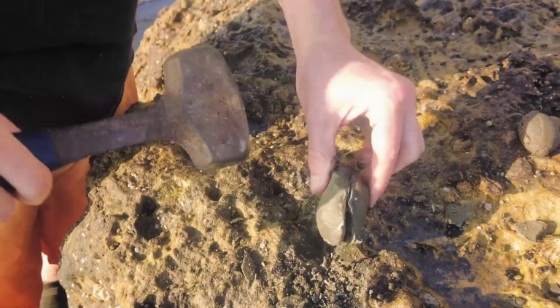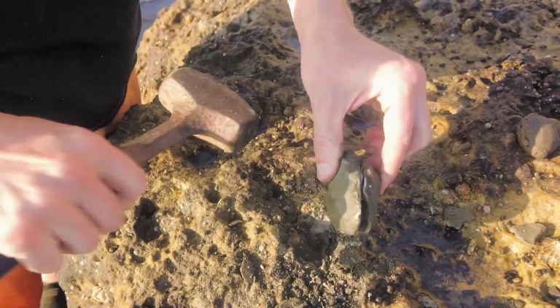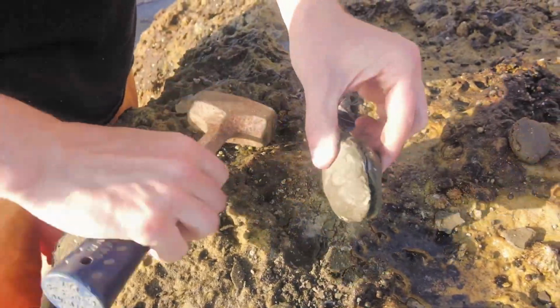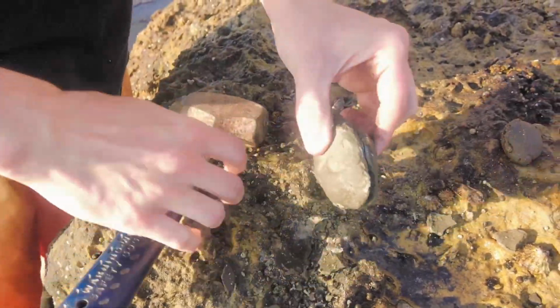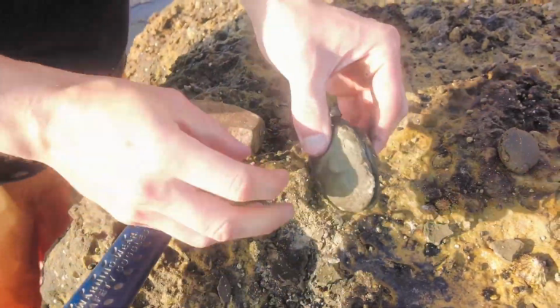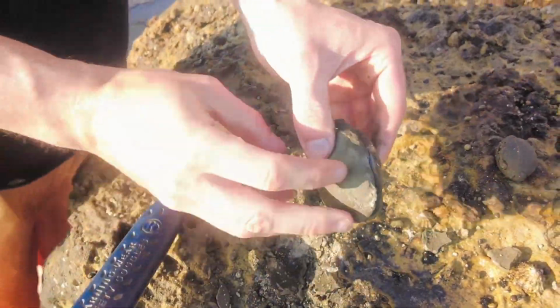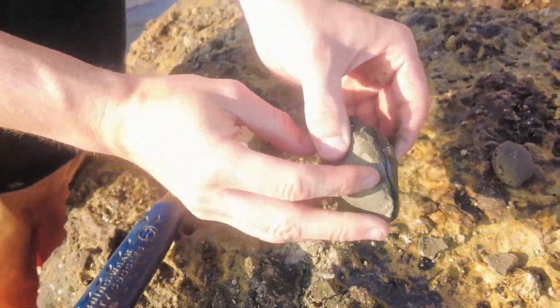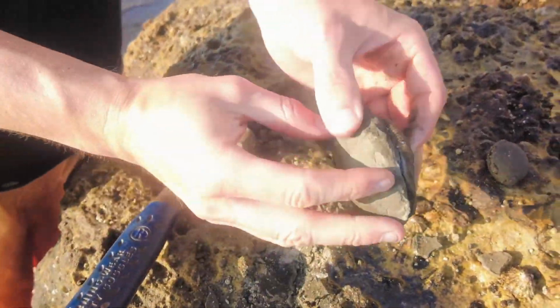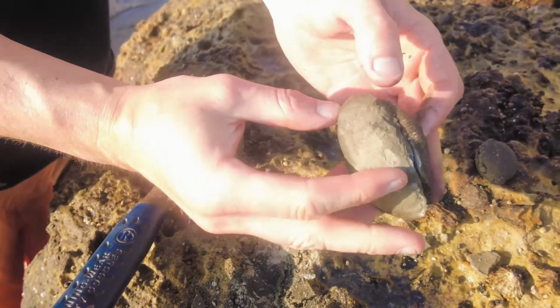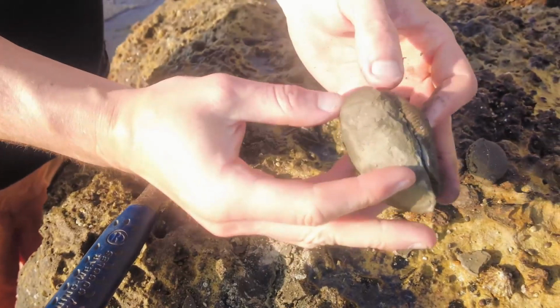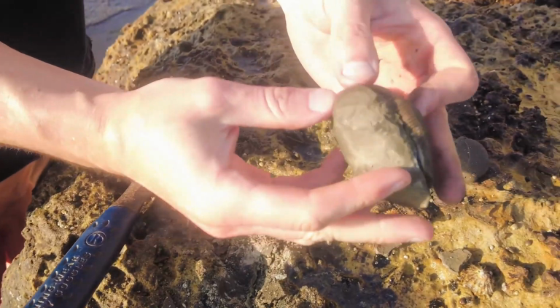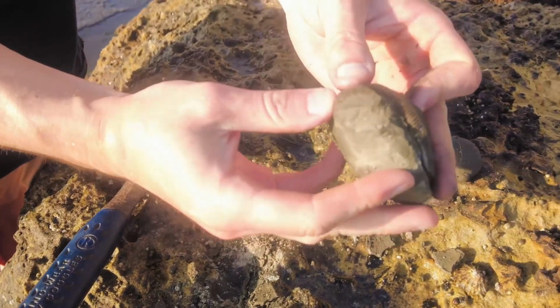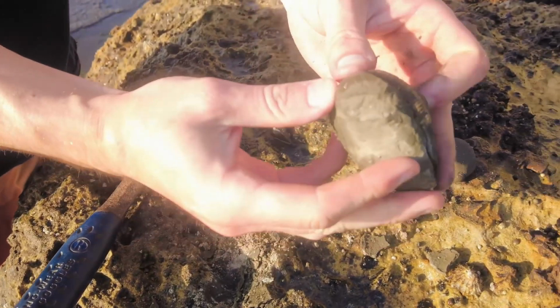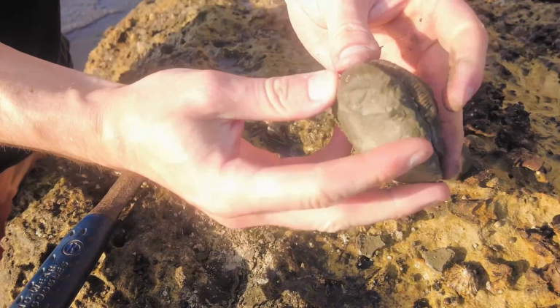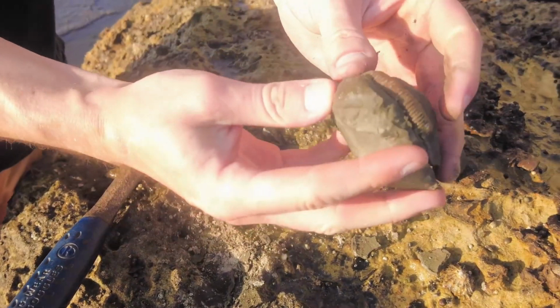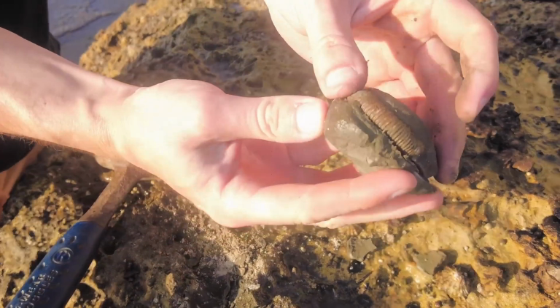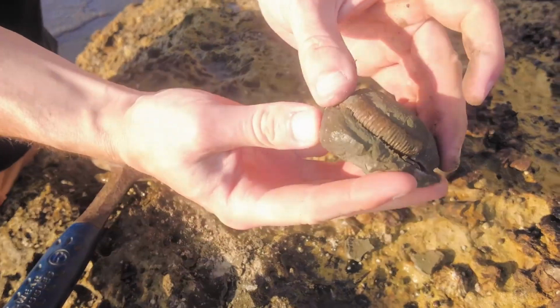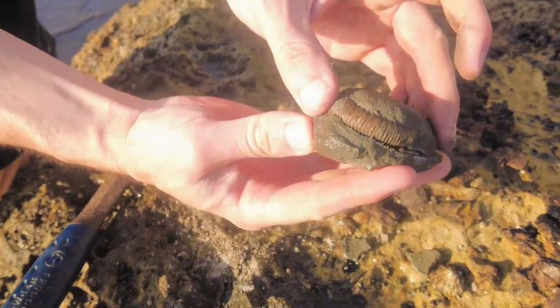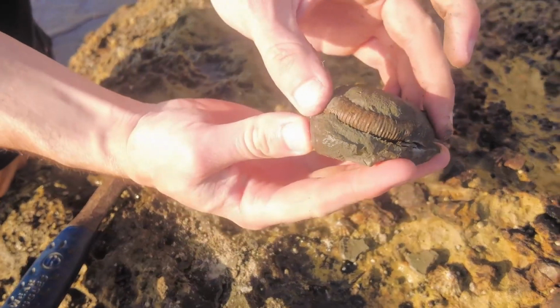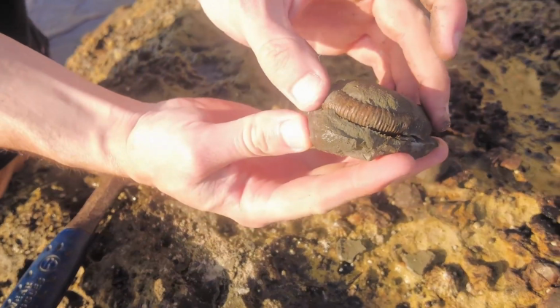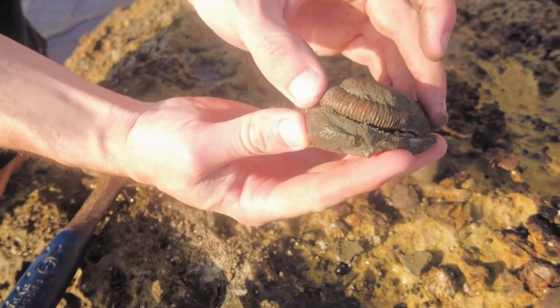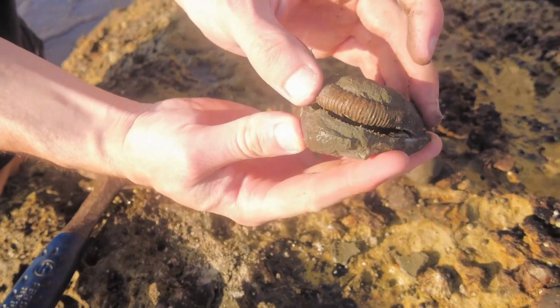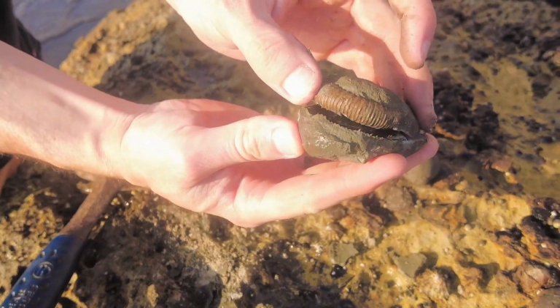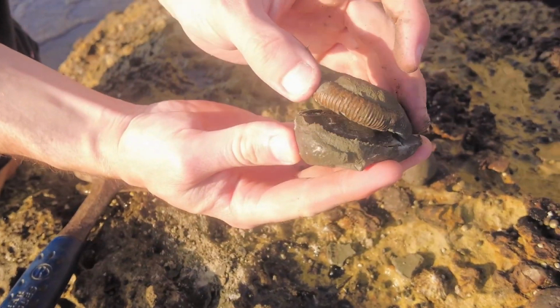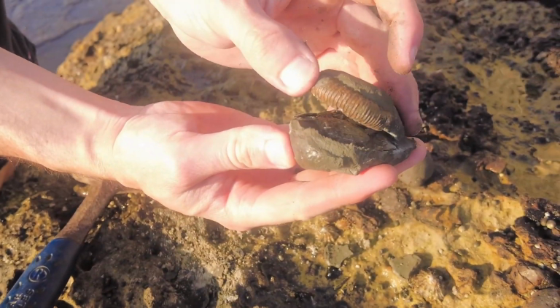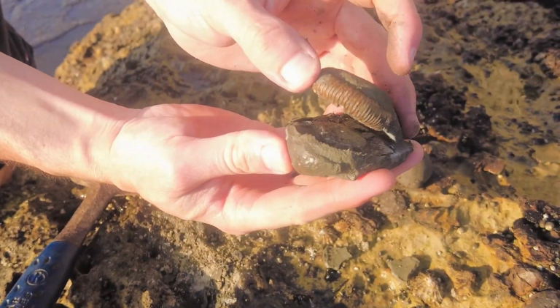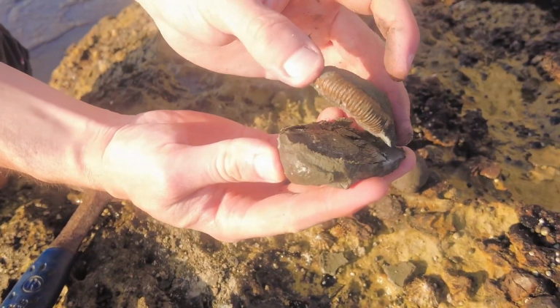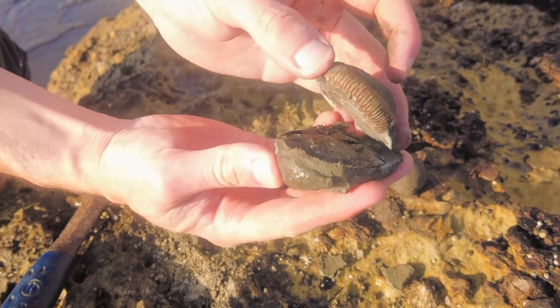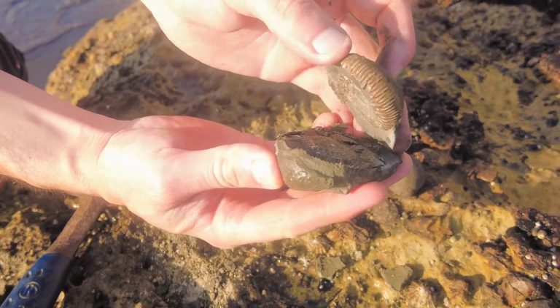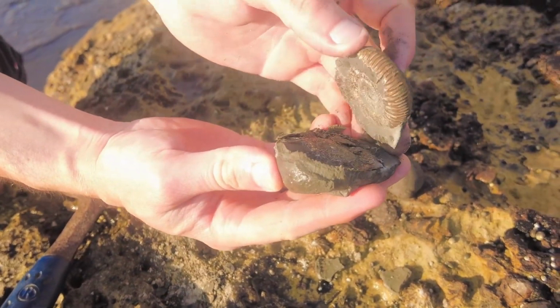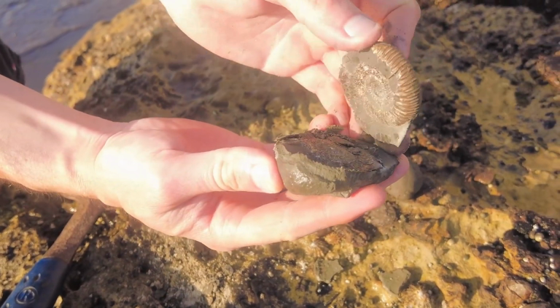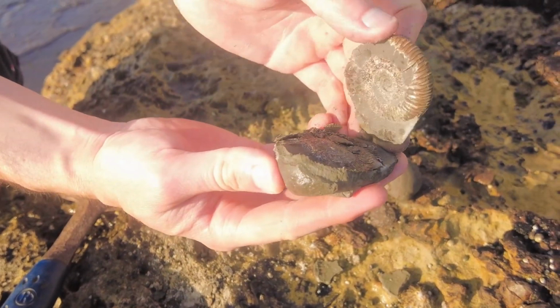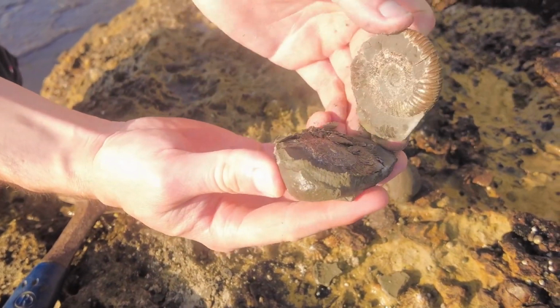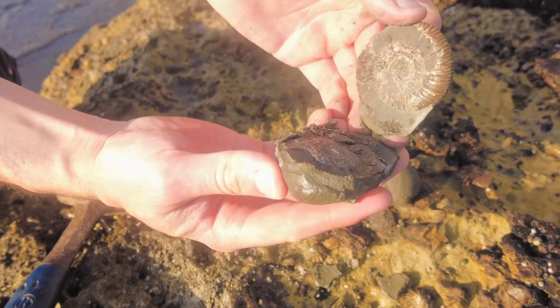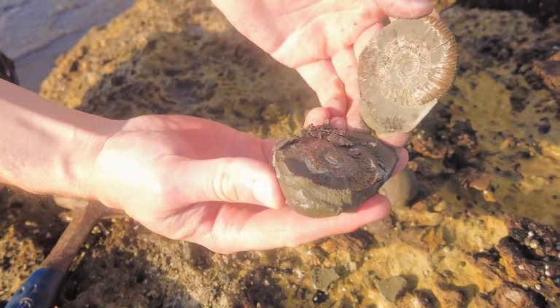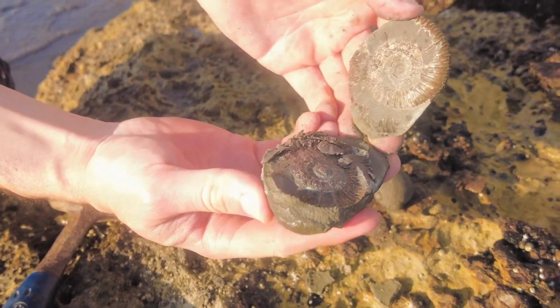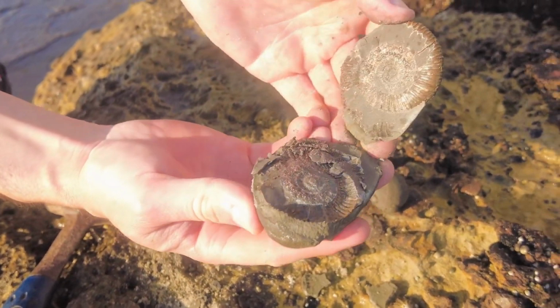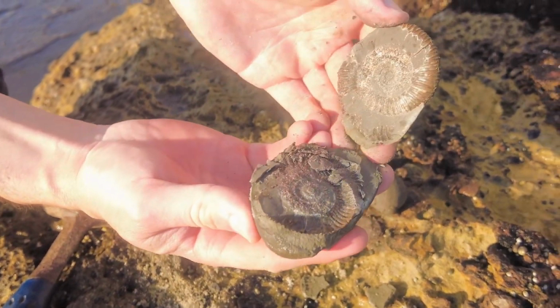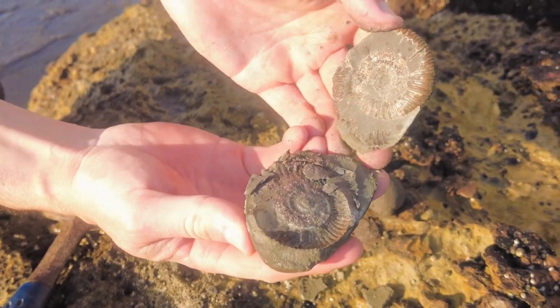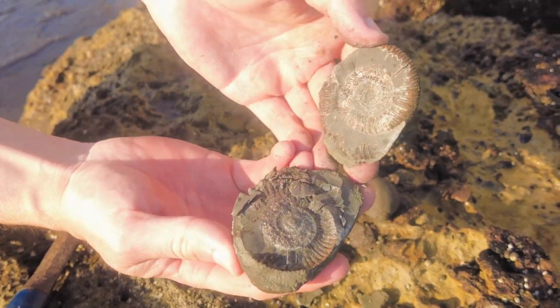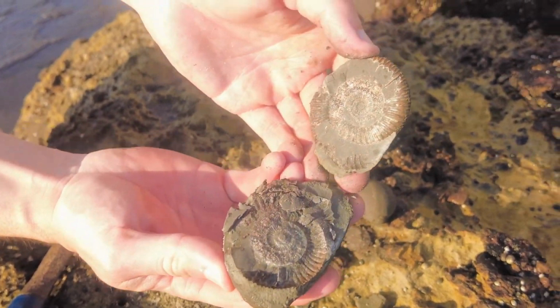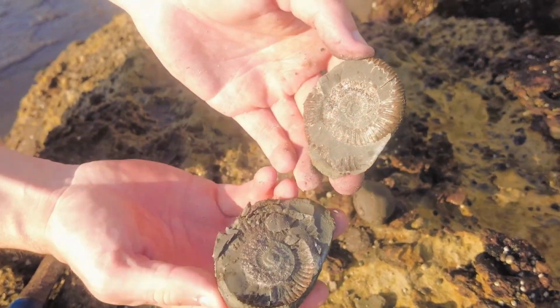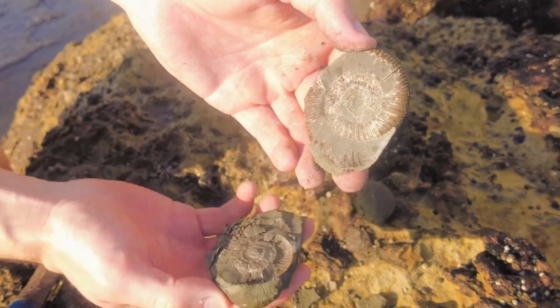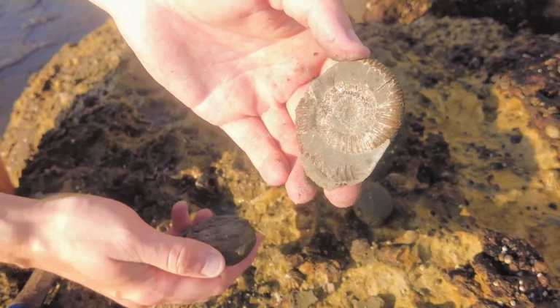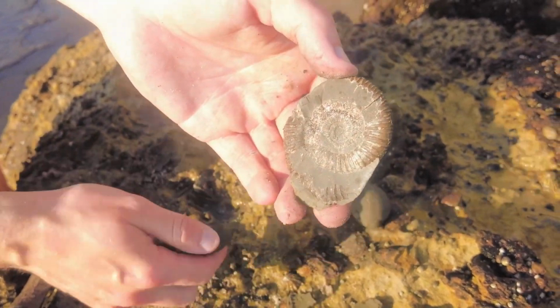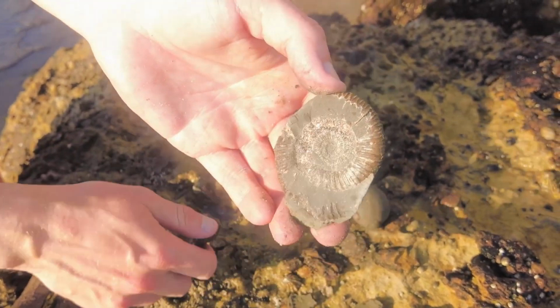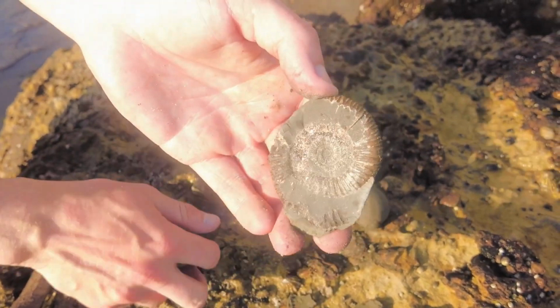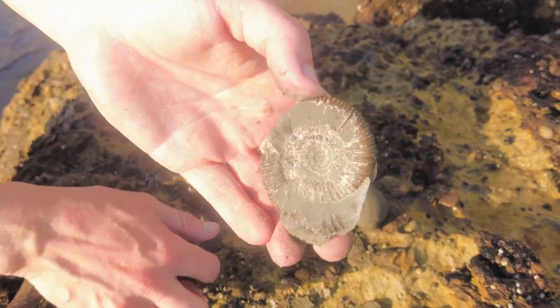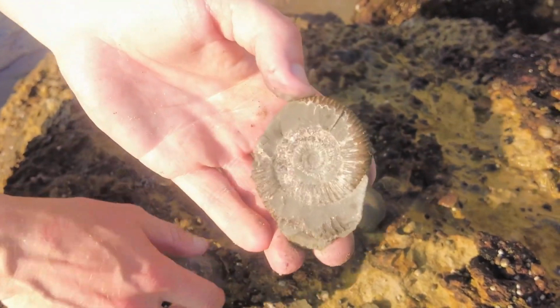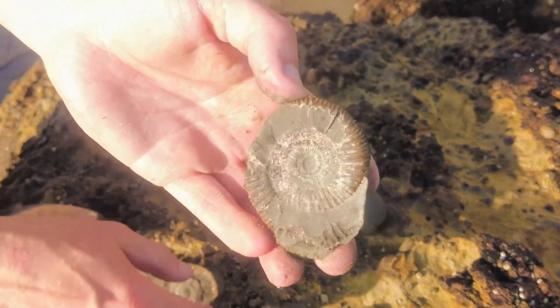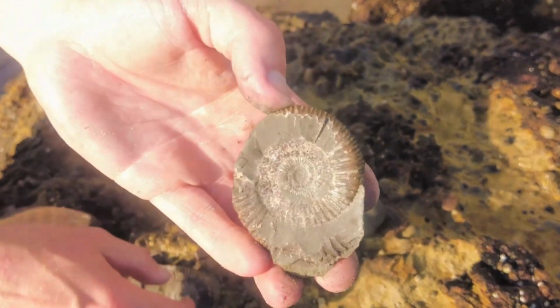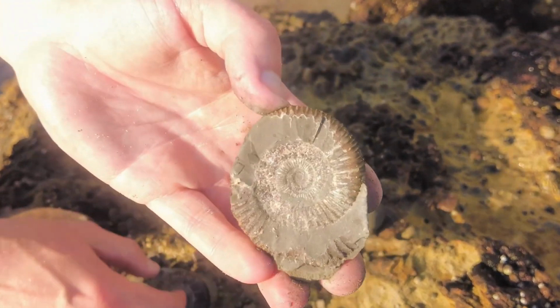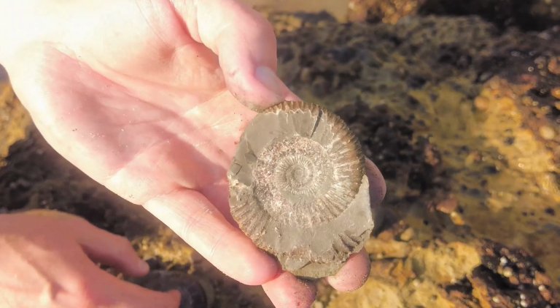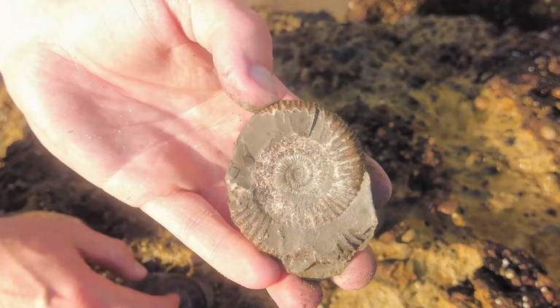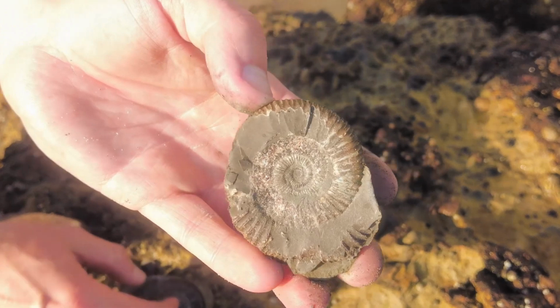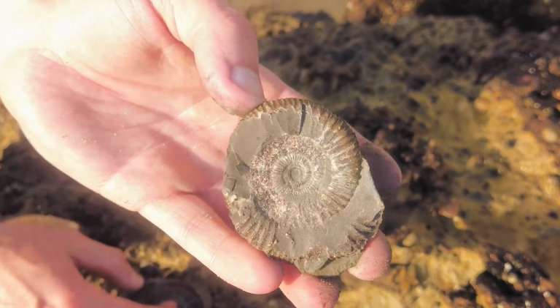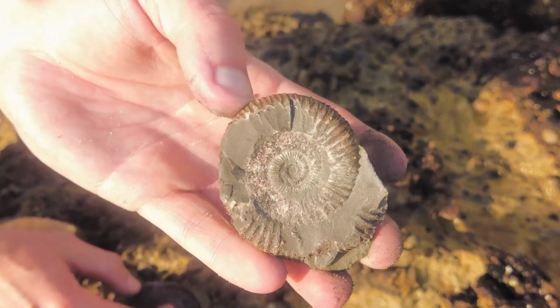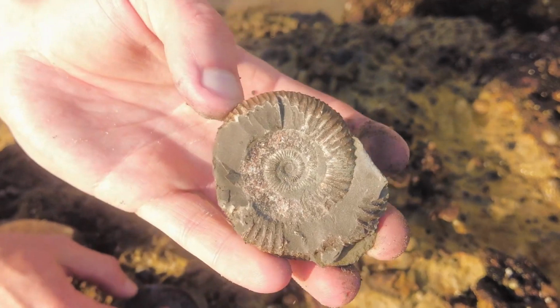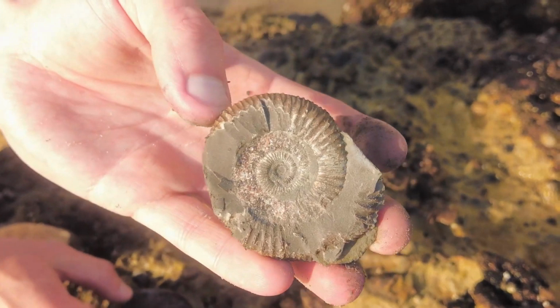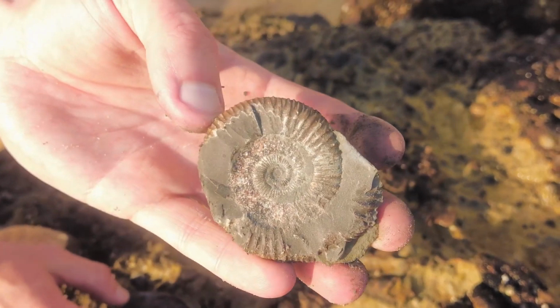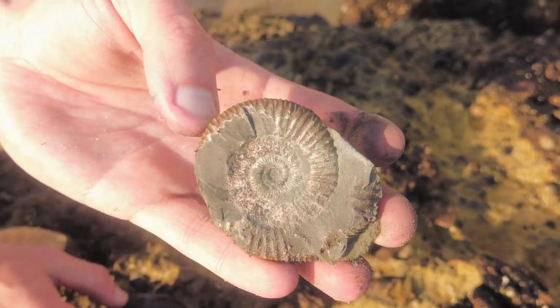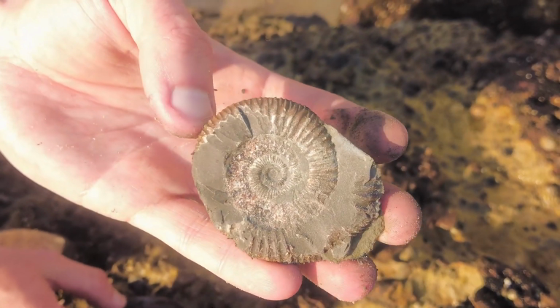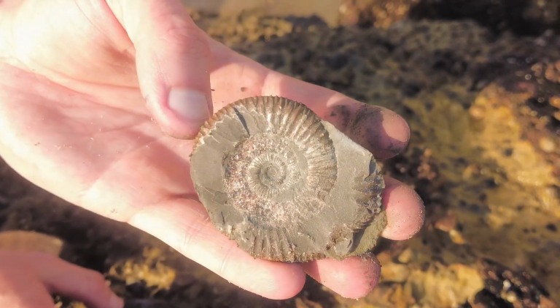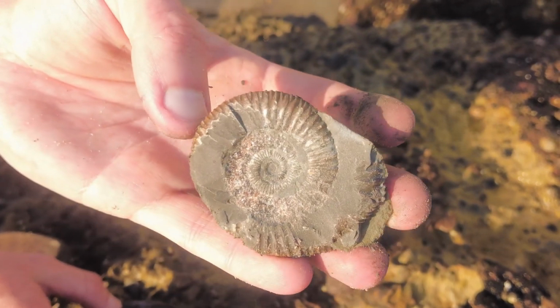There we go — lovely pyritised dactylioceras.